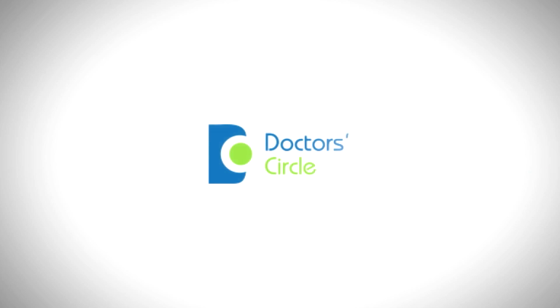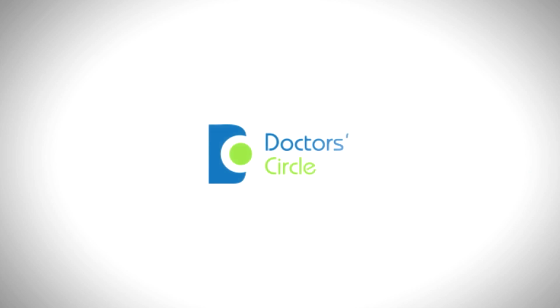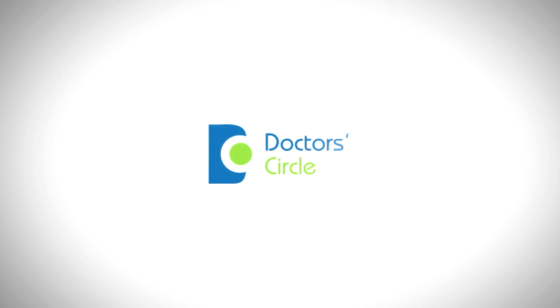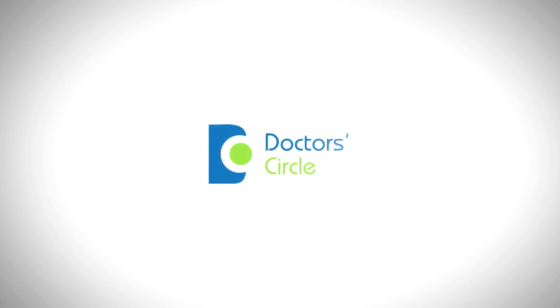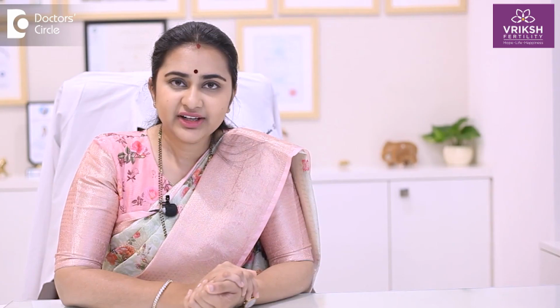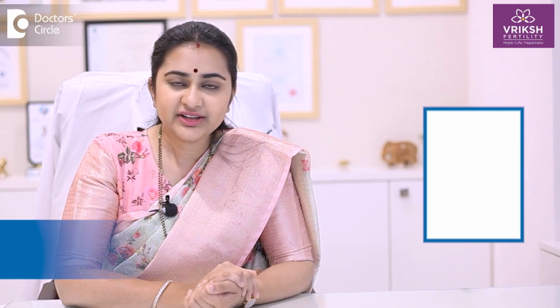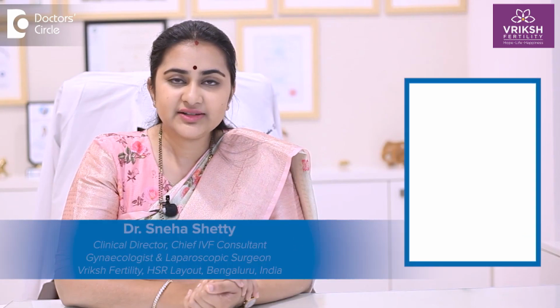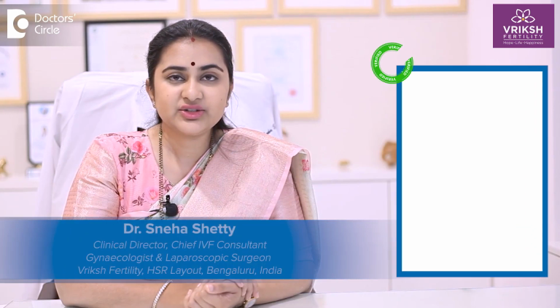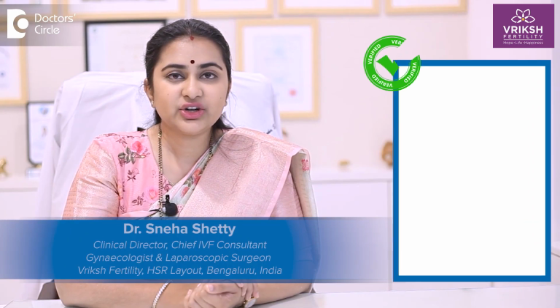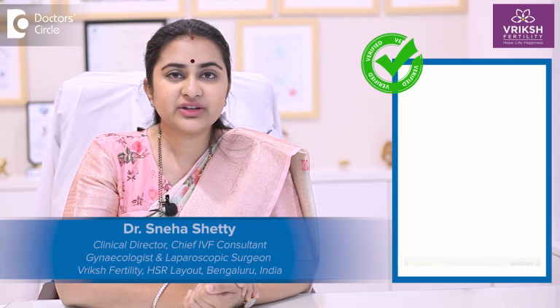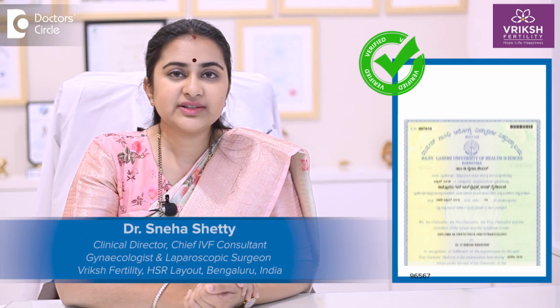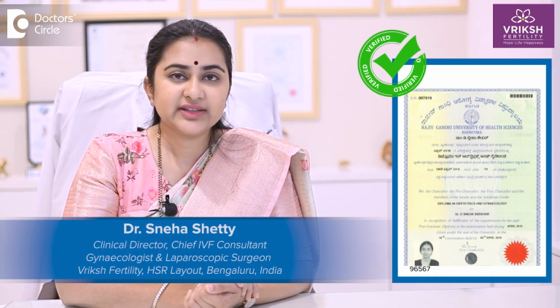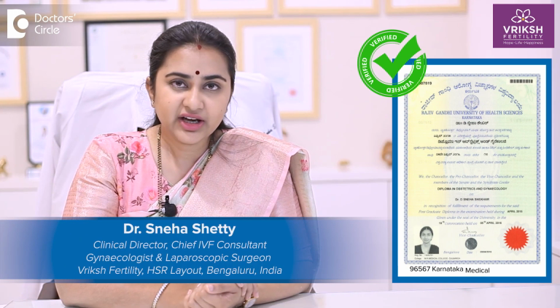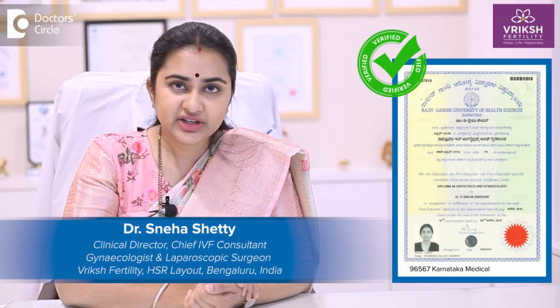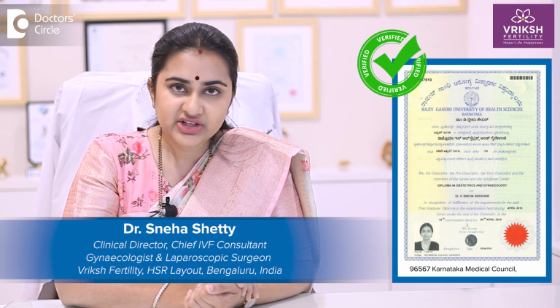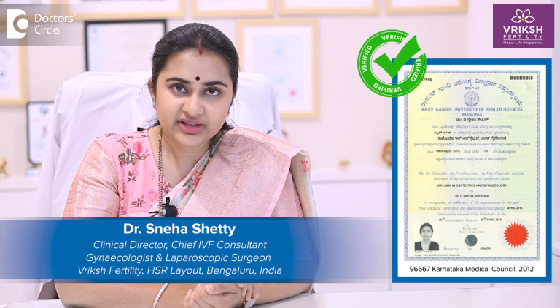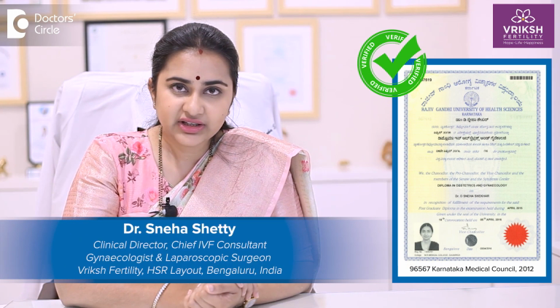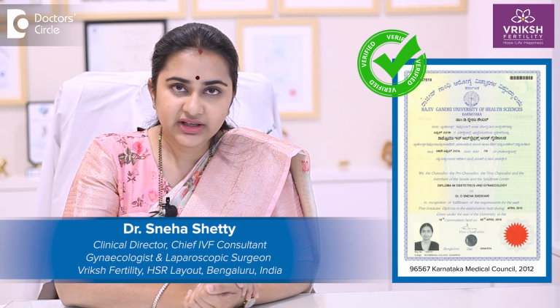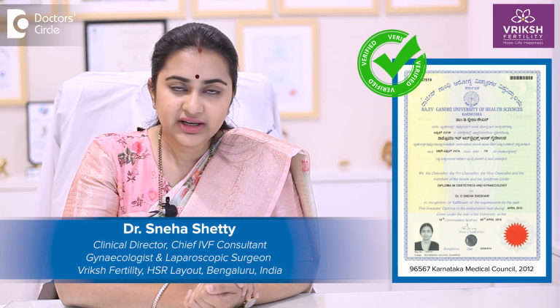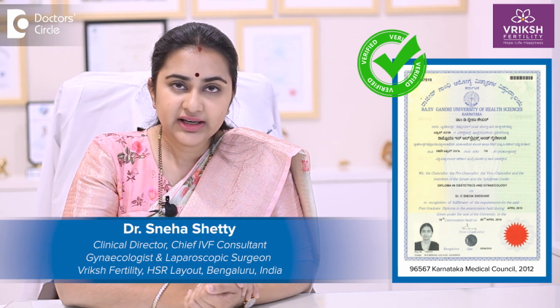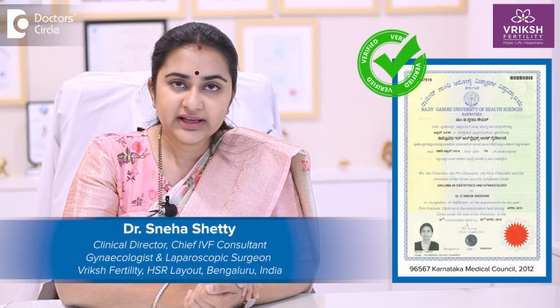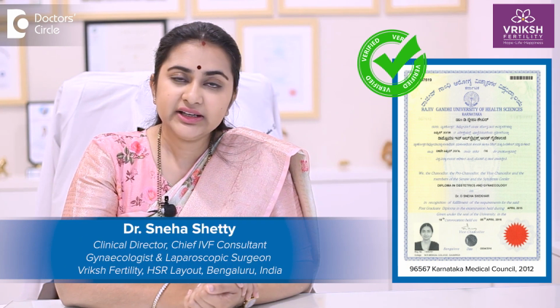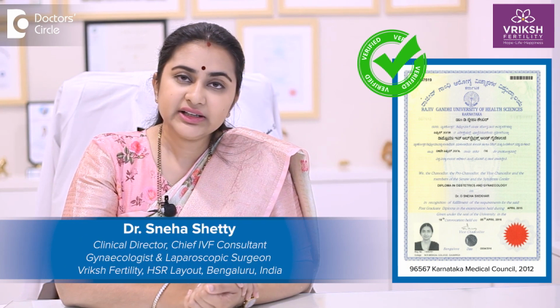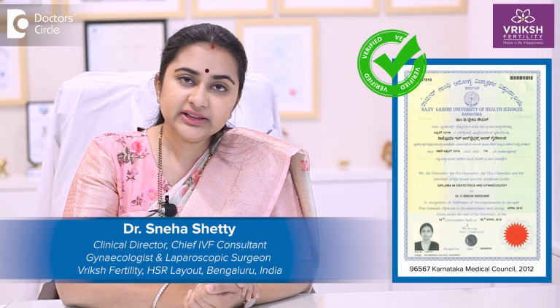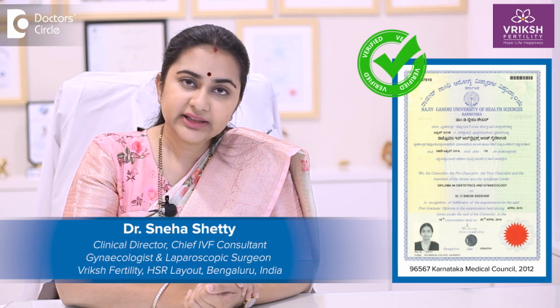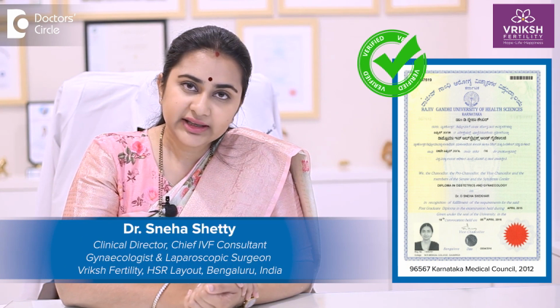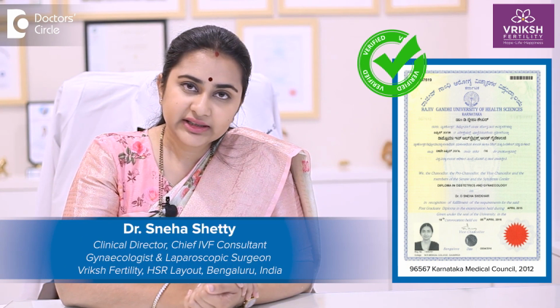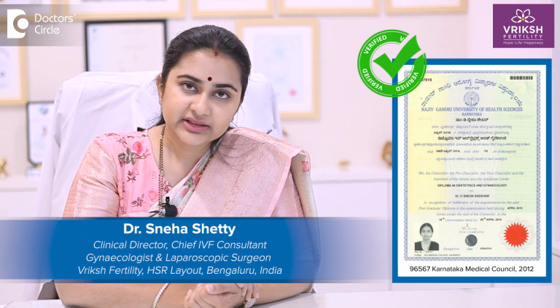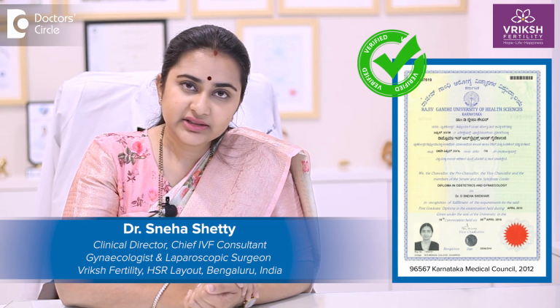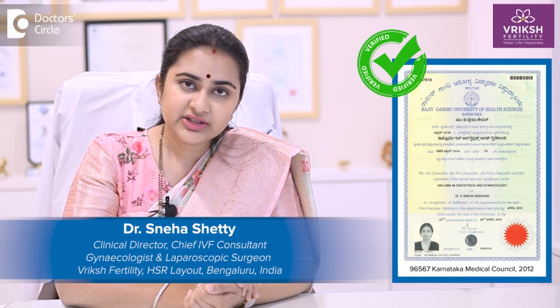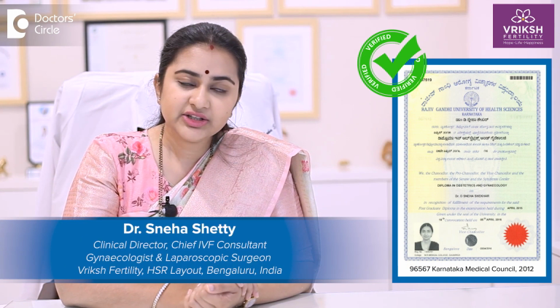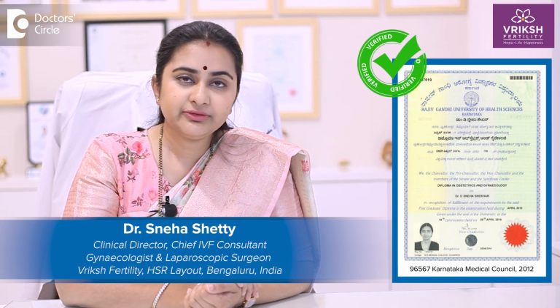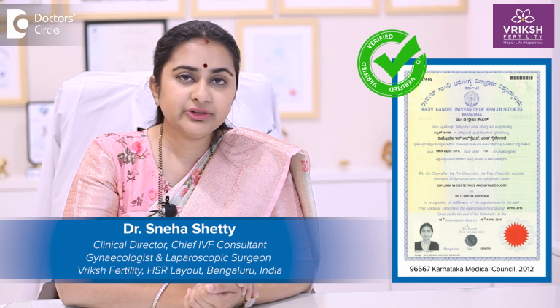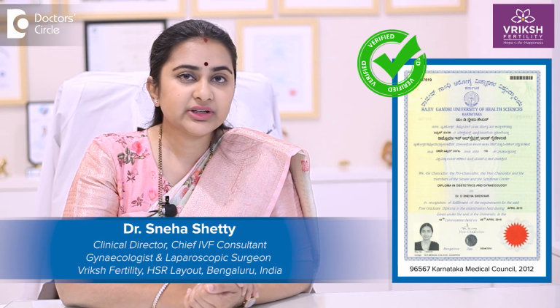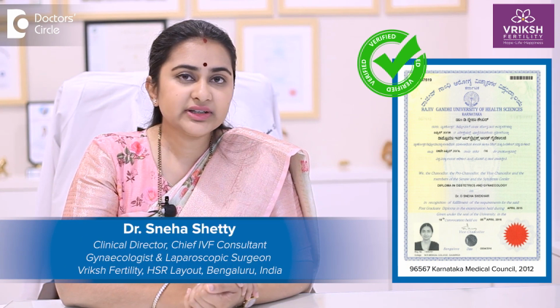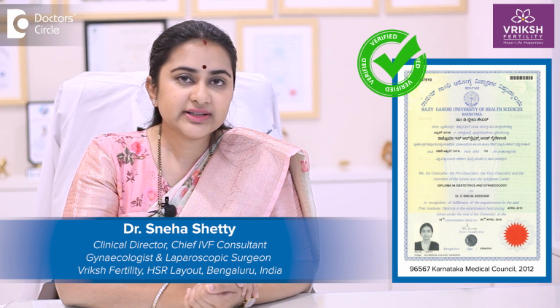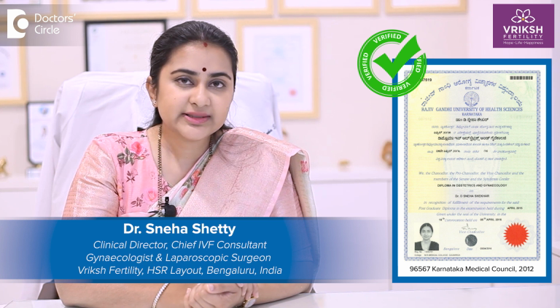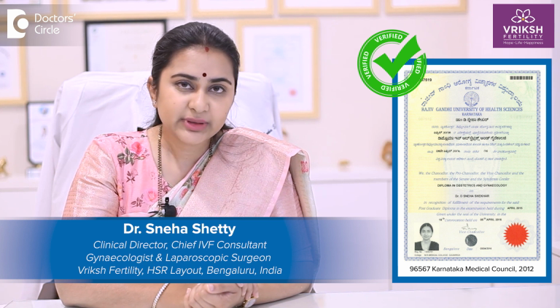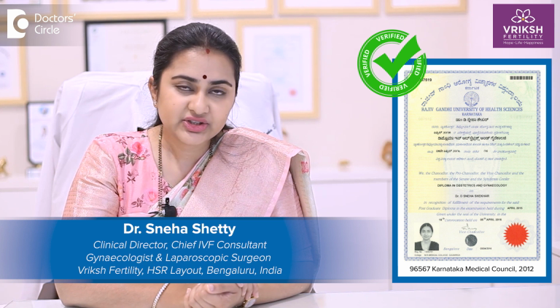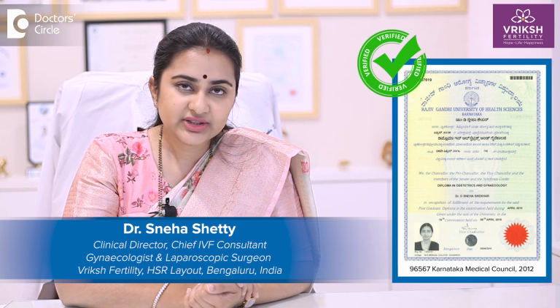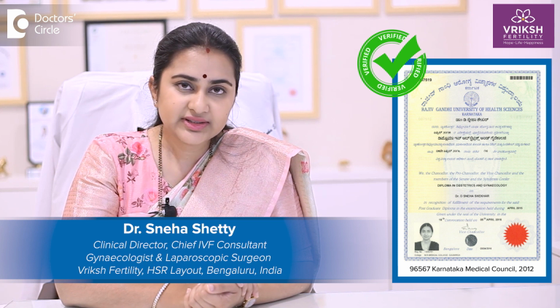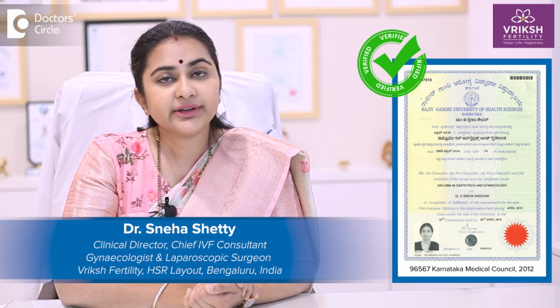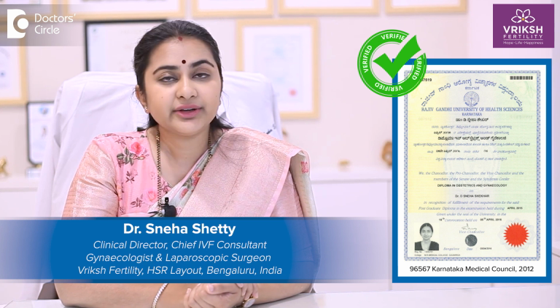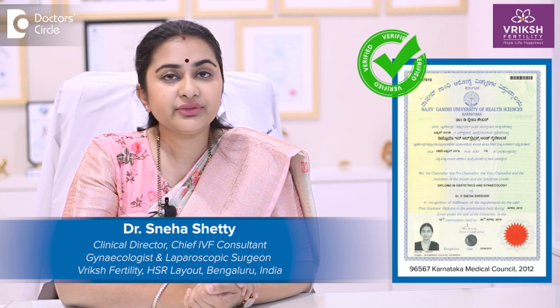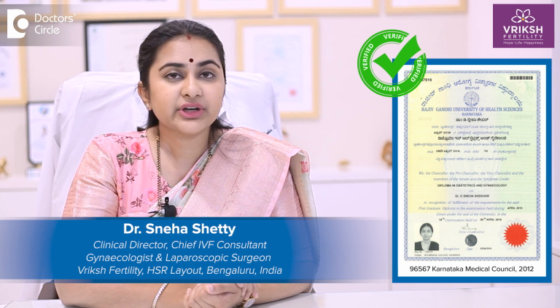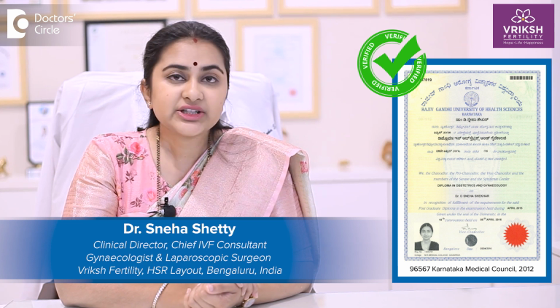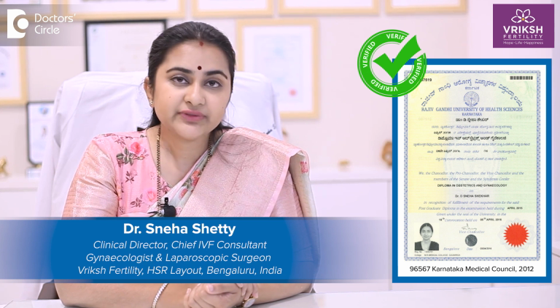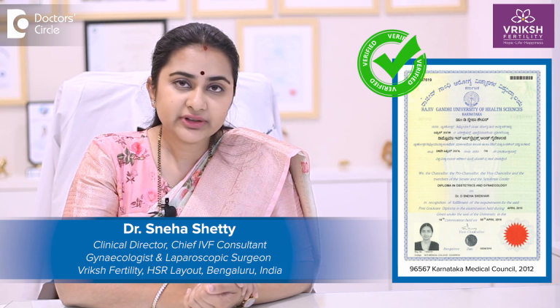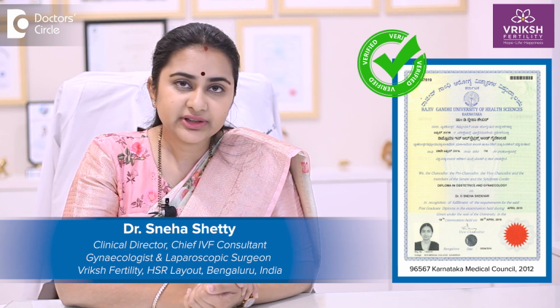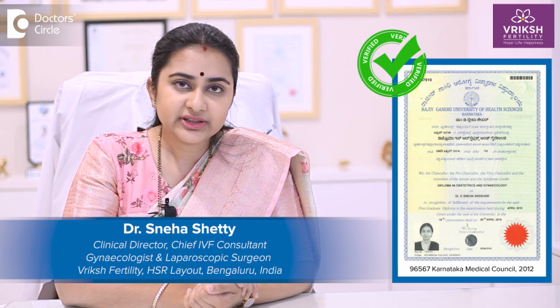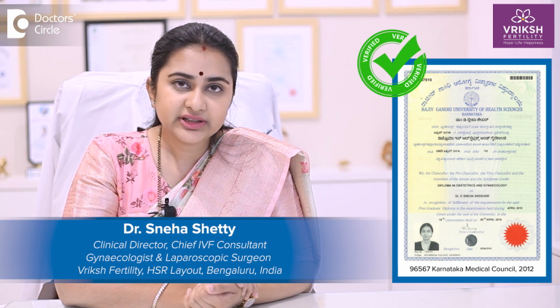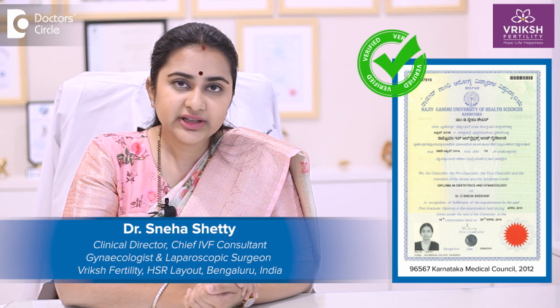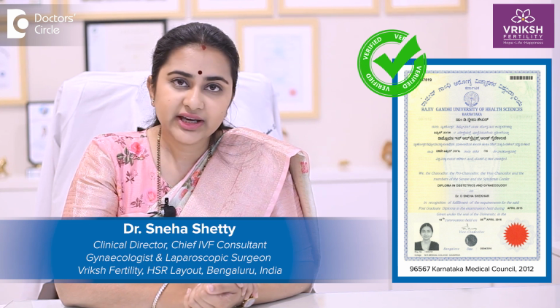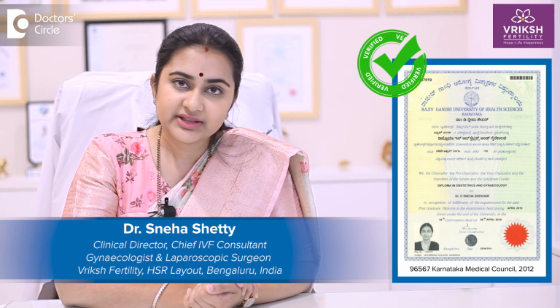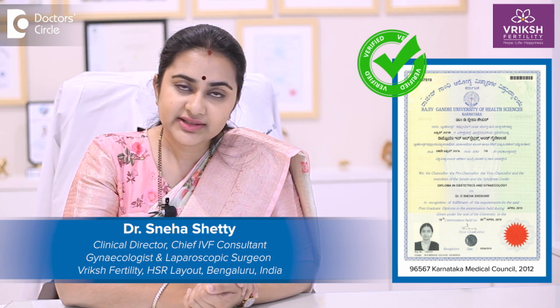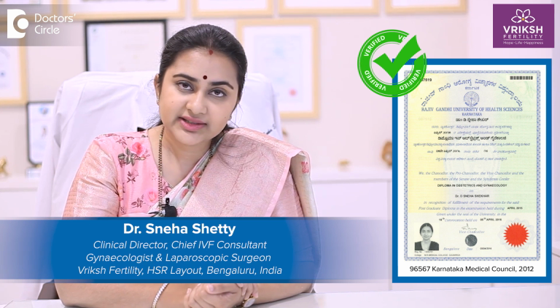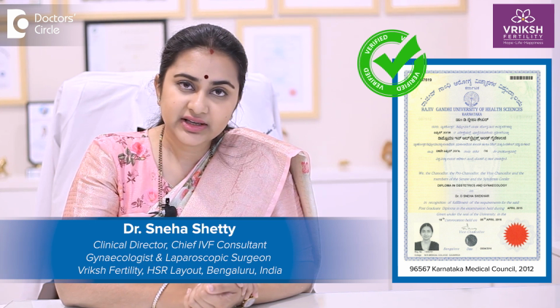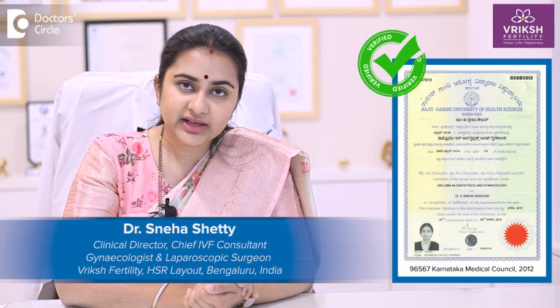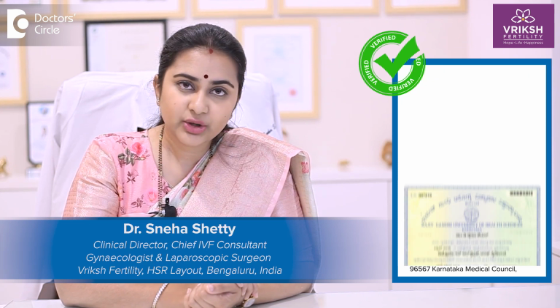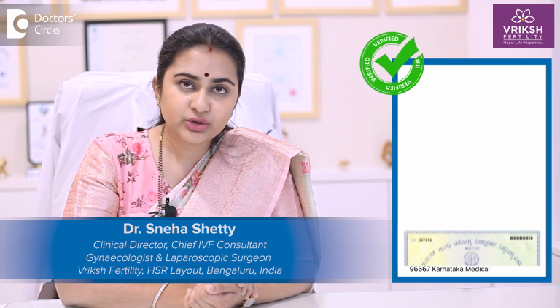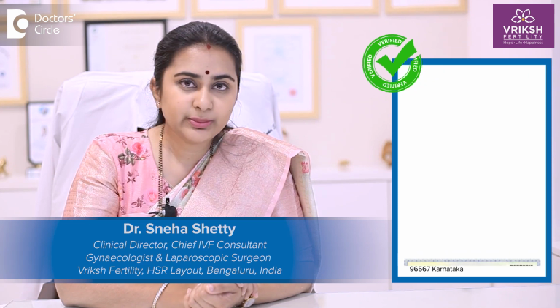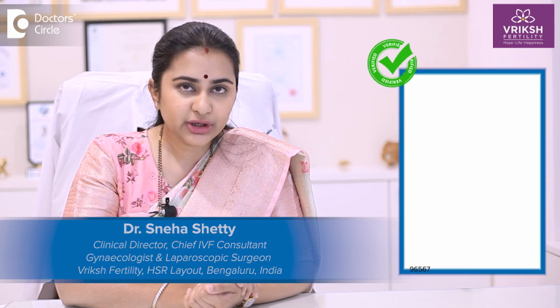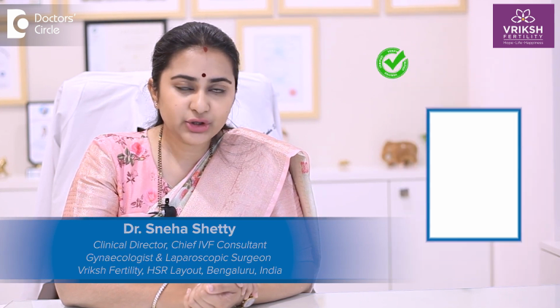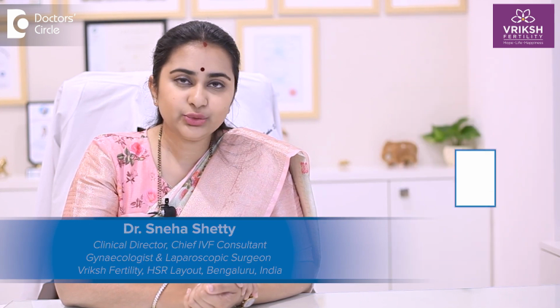This is Dr. Sneha Shetty, Clinical Director, Chief Fertility Specialist at Vriksh Fertility, HSR Layout, Bengaluru.